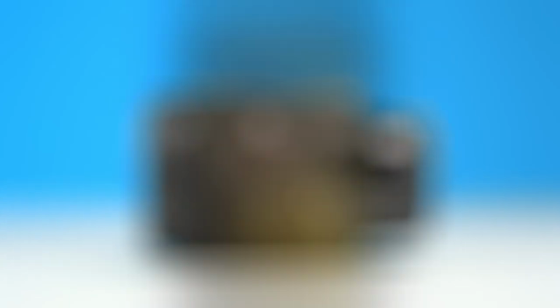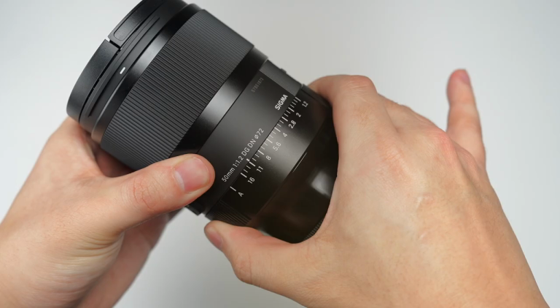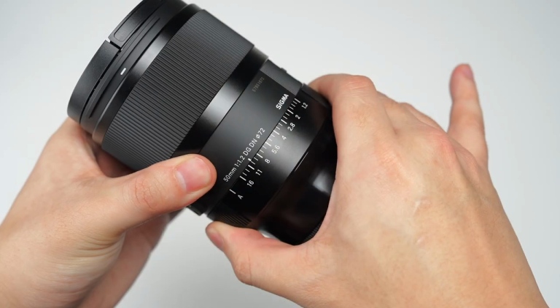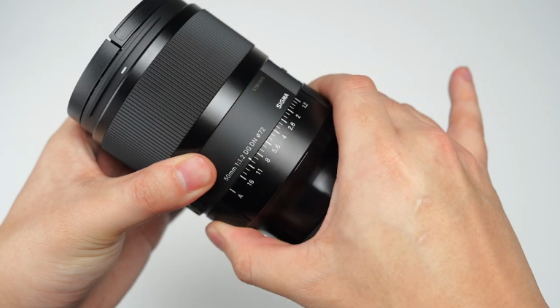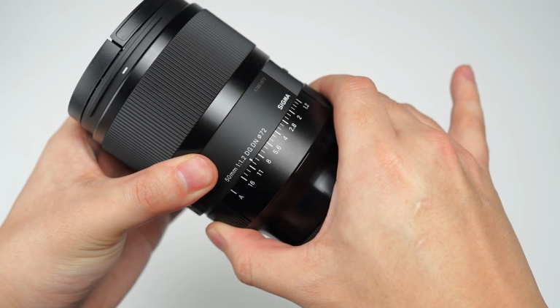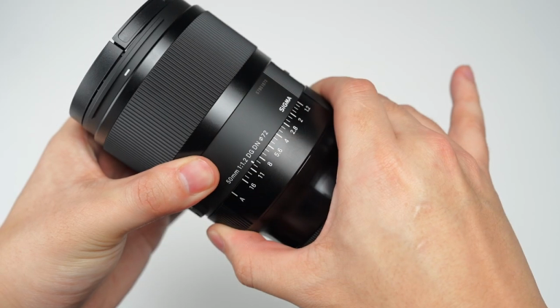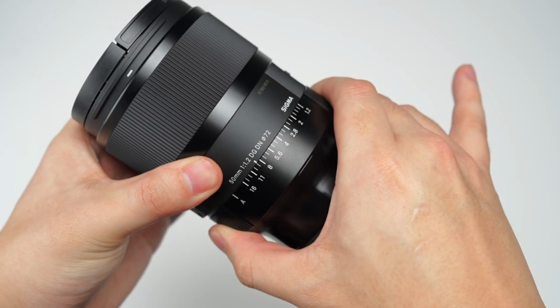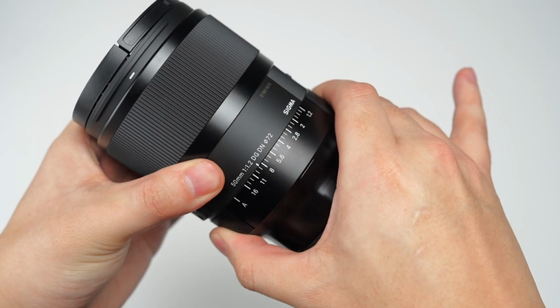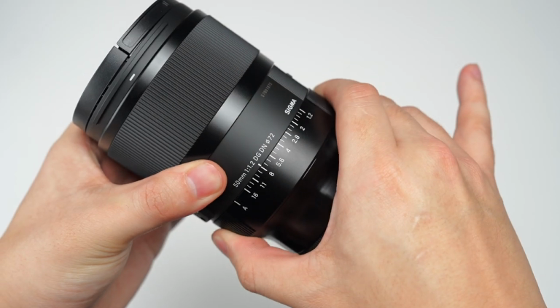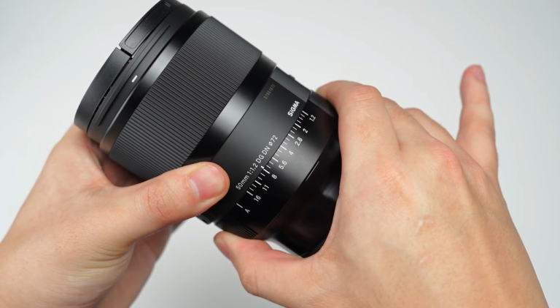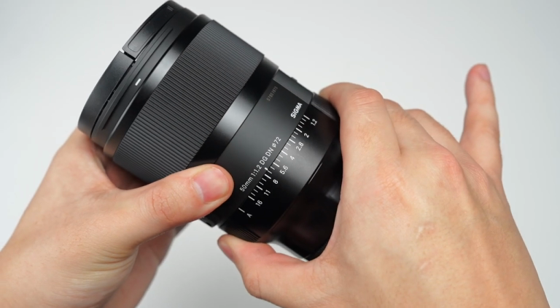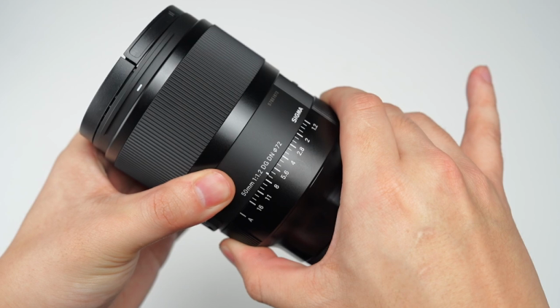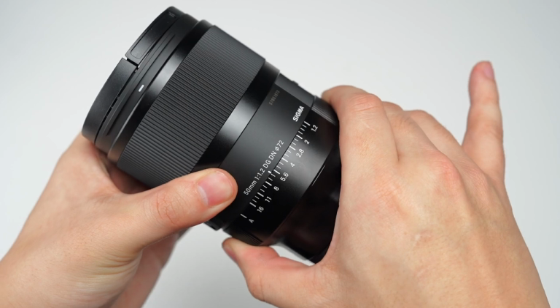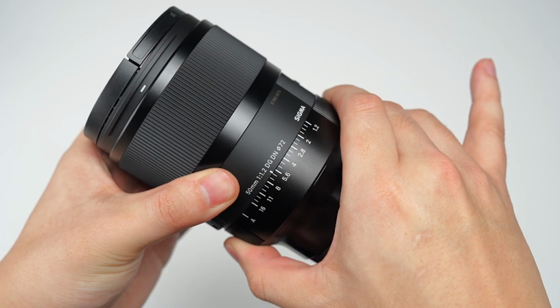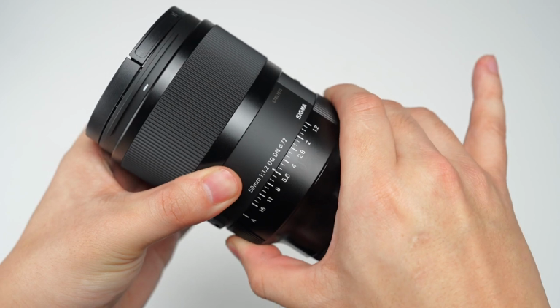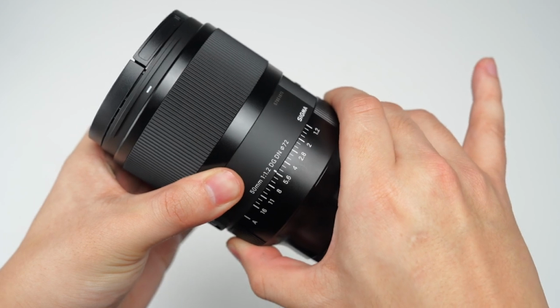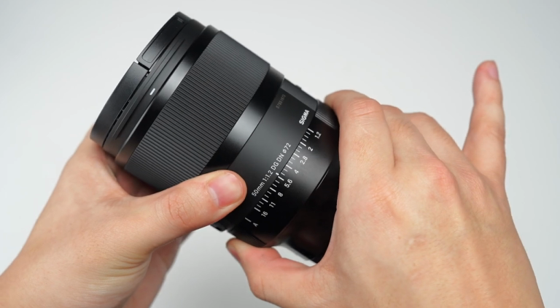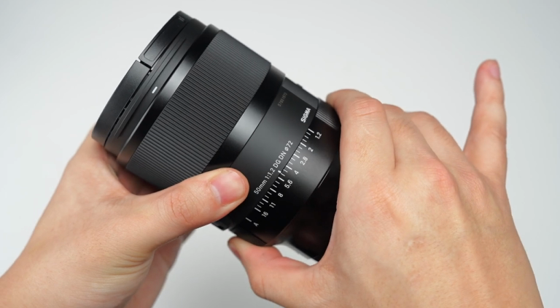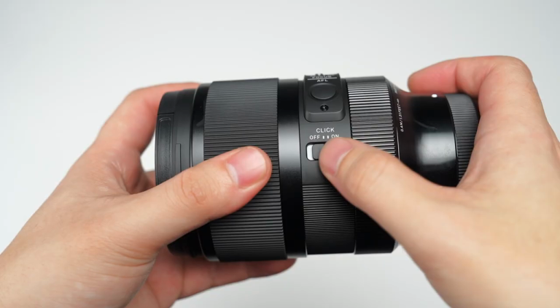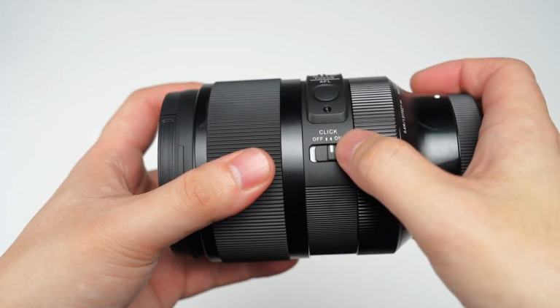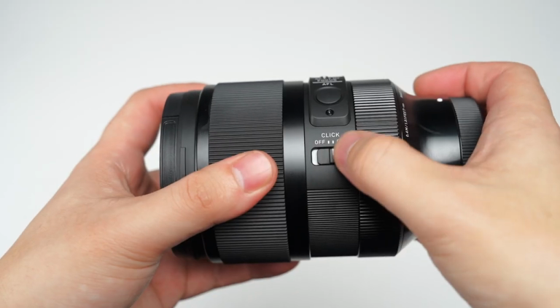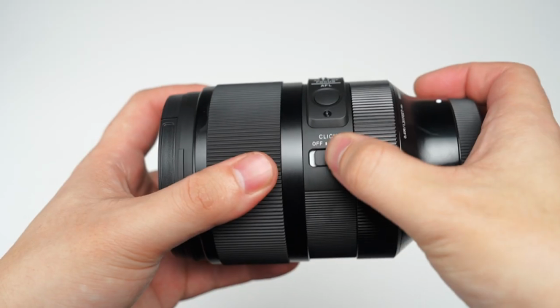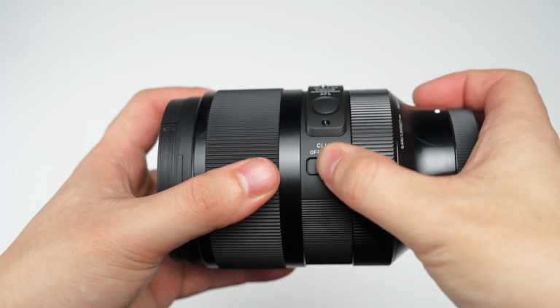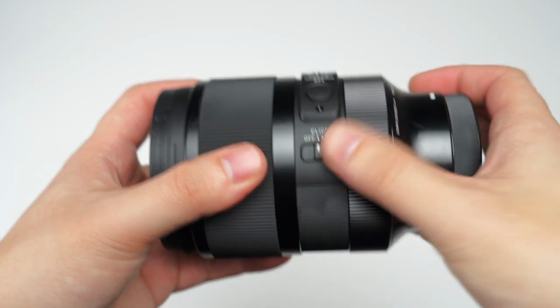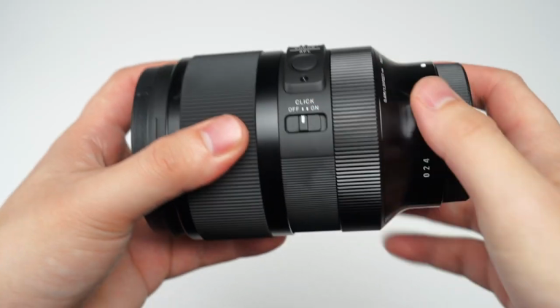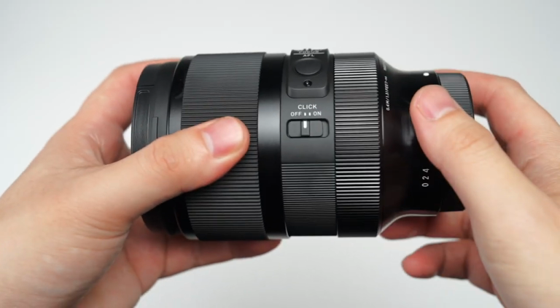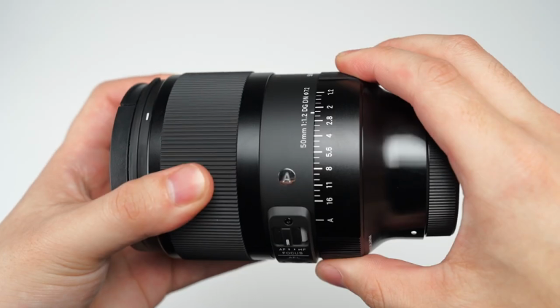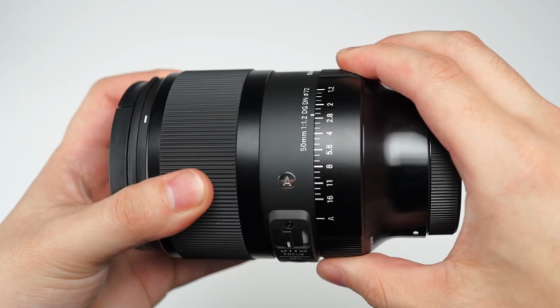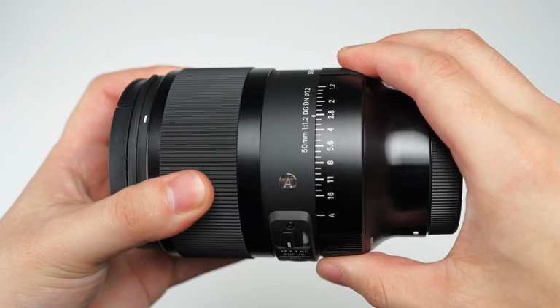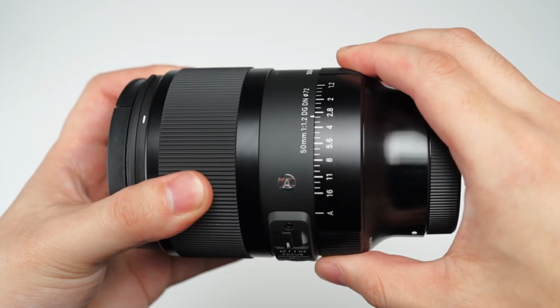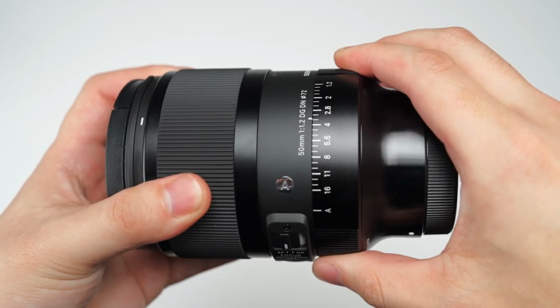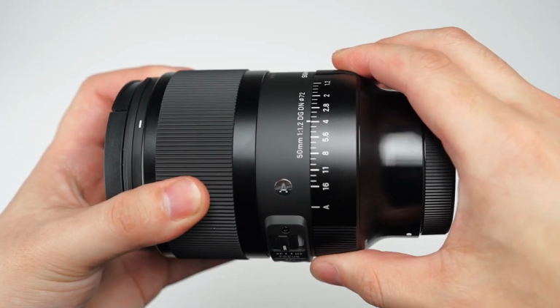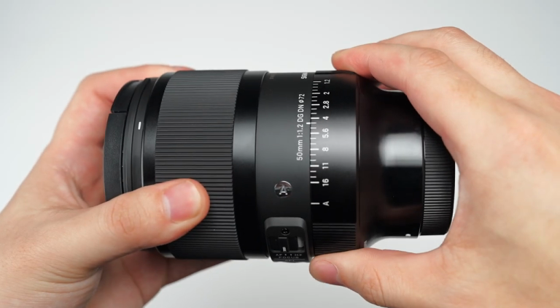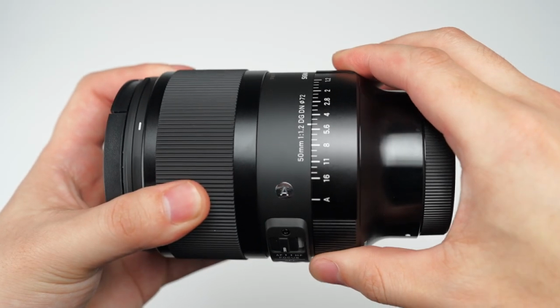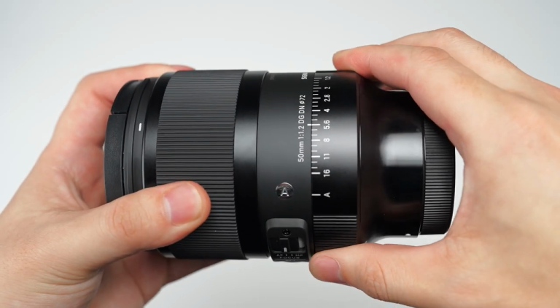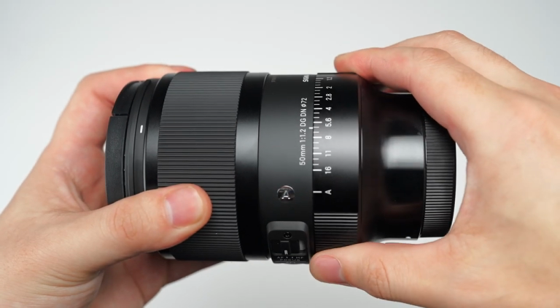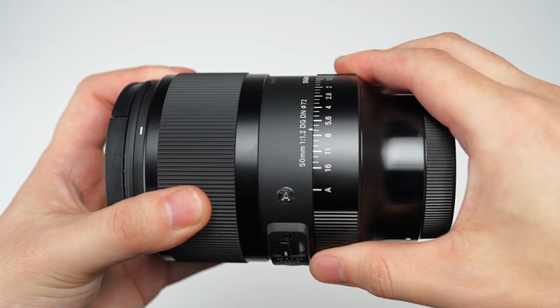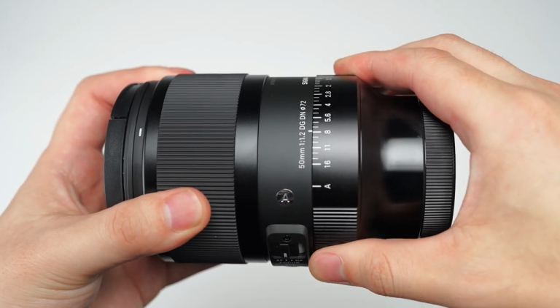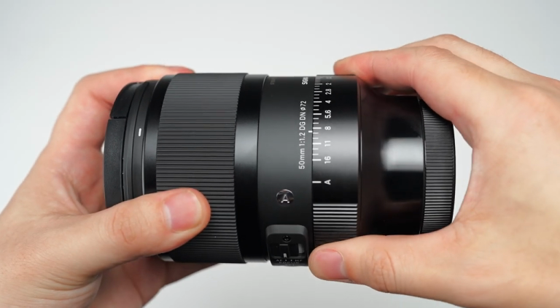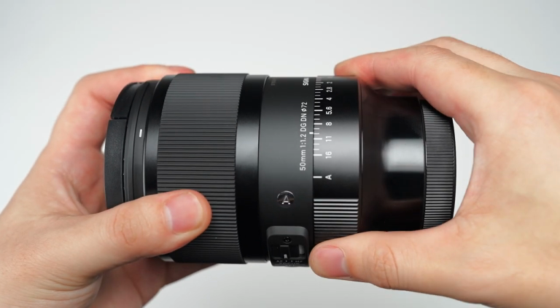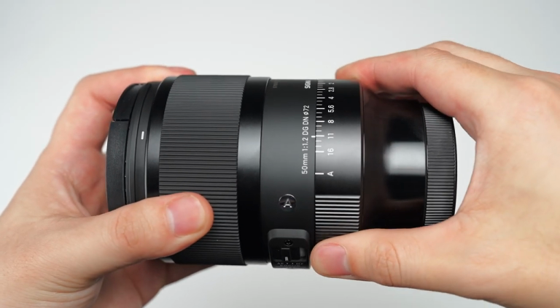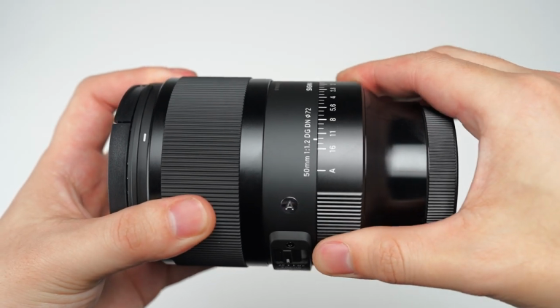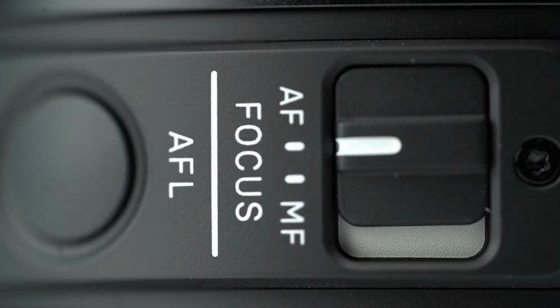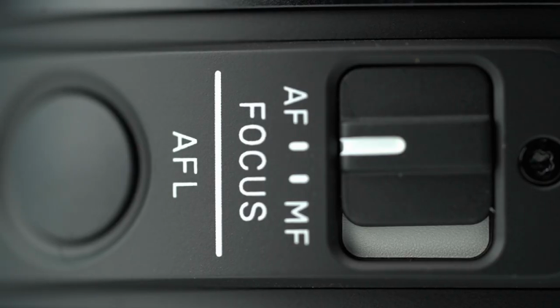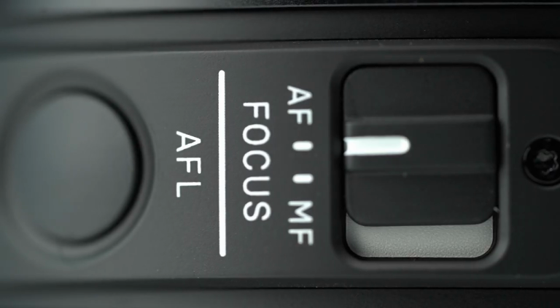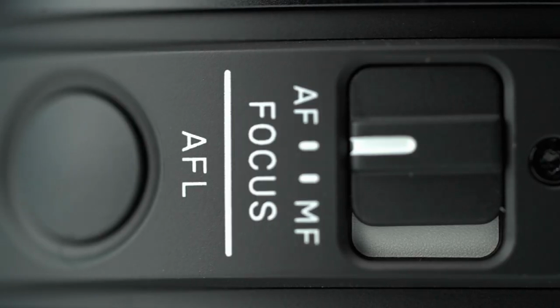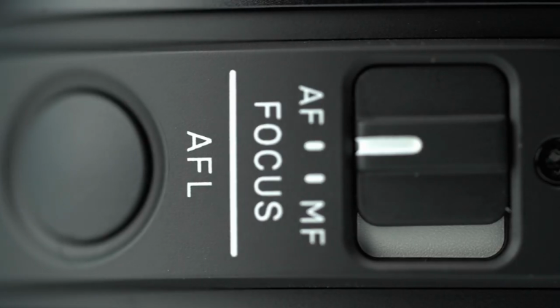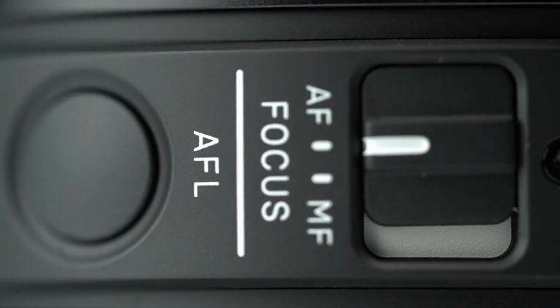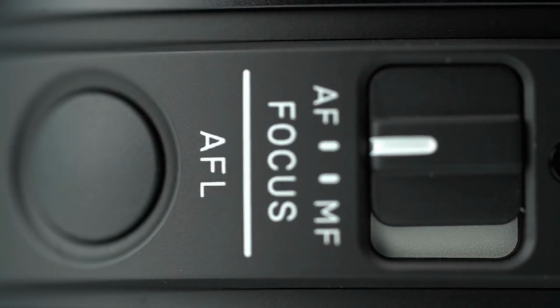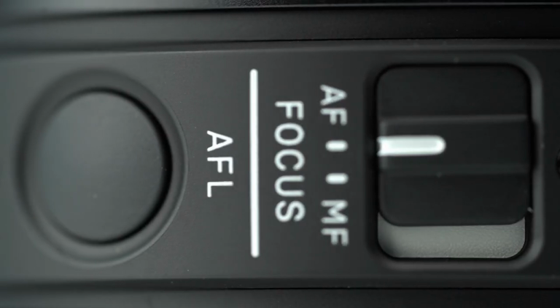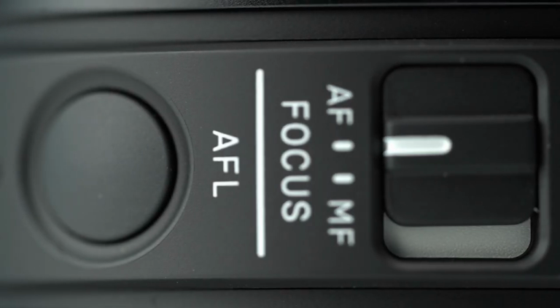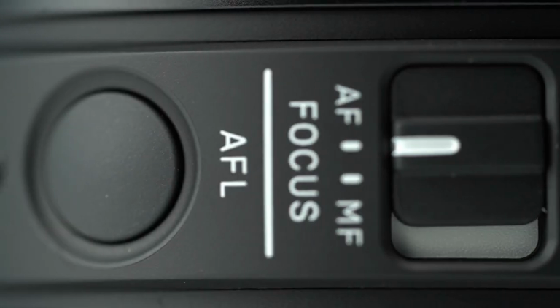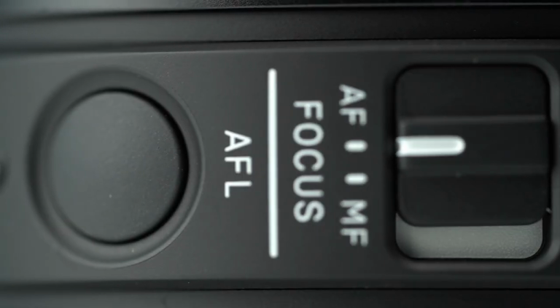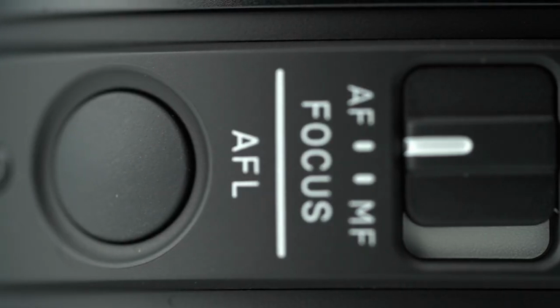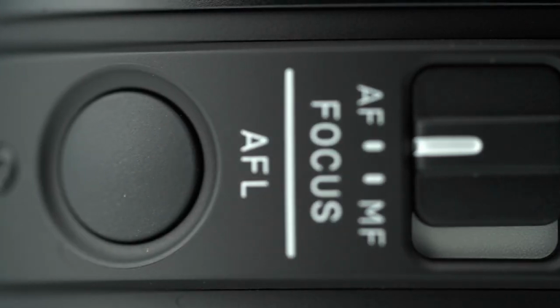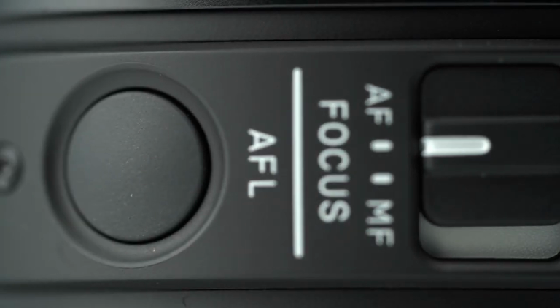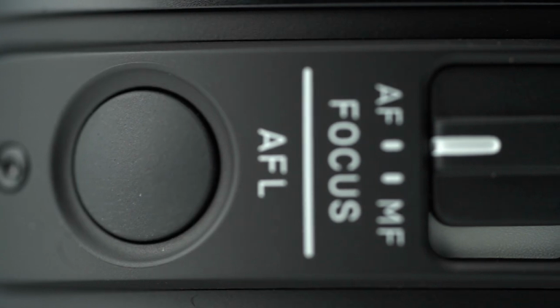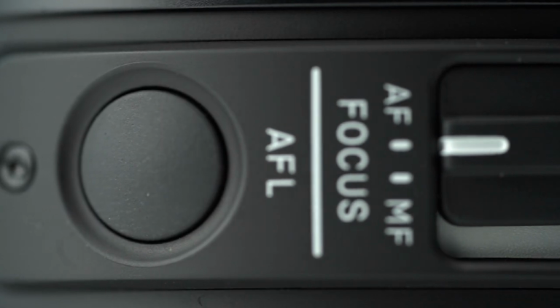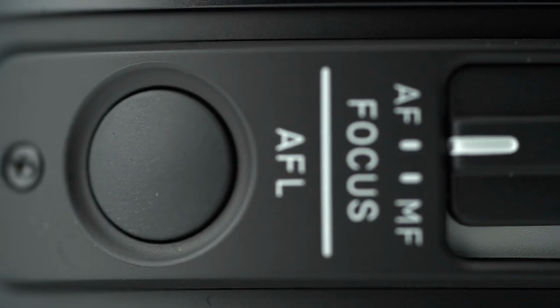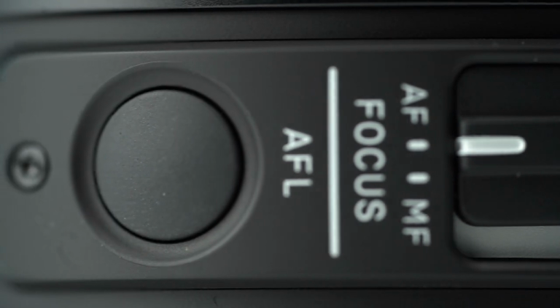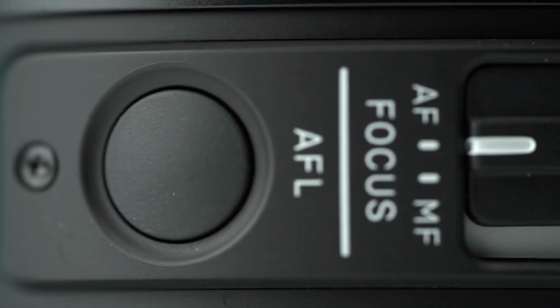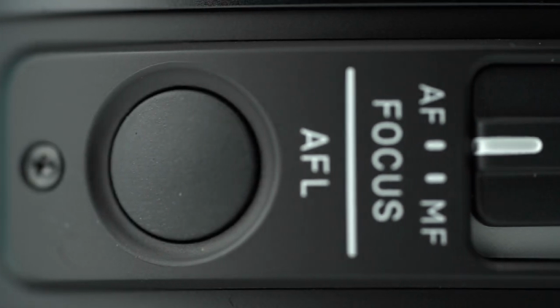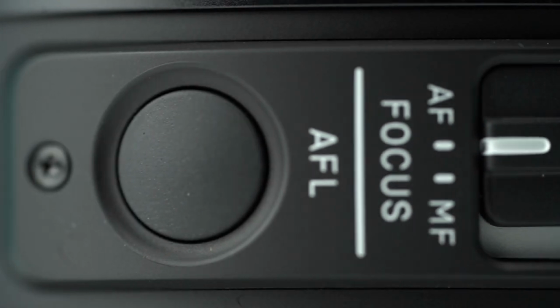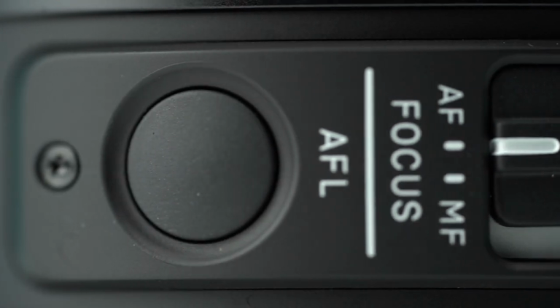With other features like the de-clickable aperture ring, brass bayonet mount, and an AFL button, this lens will easily find its place in the art series.